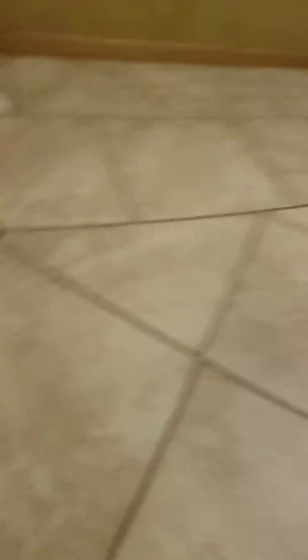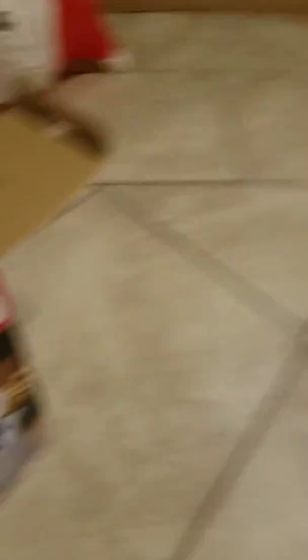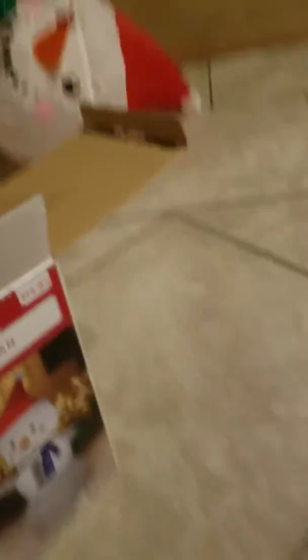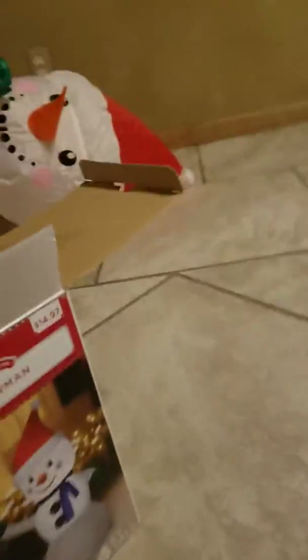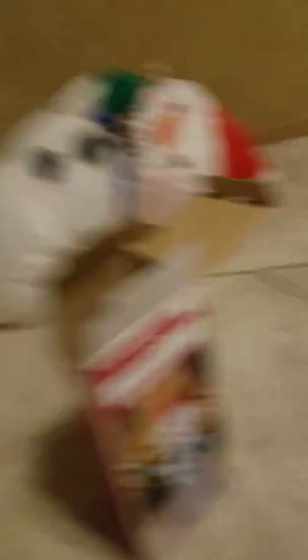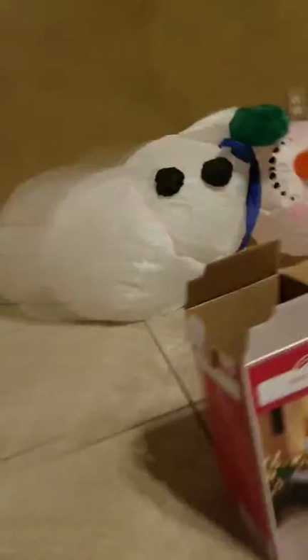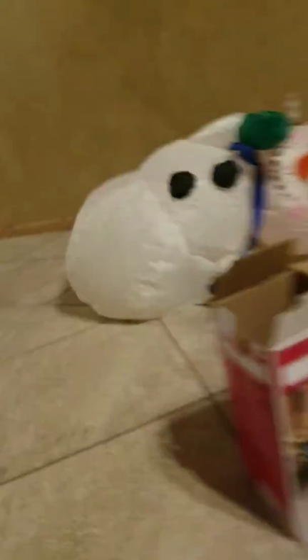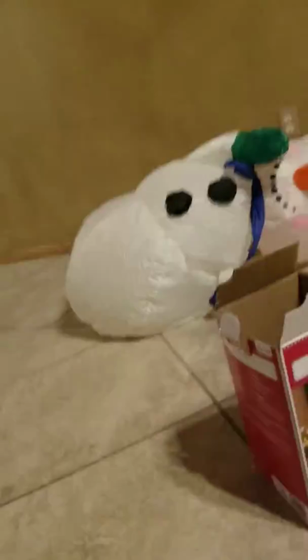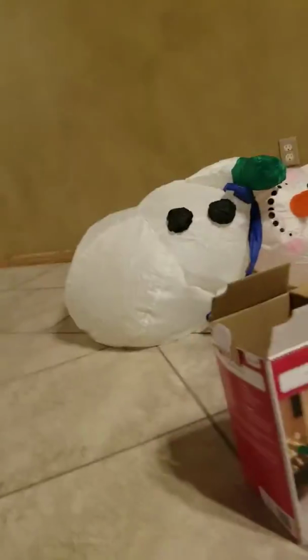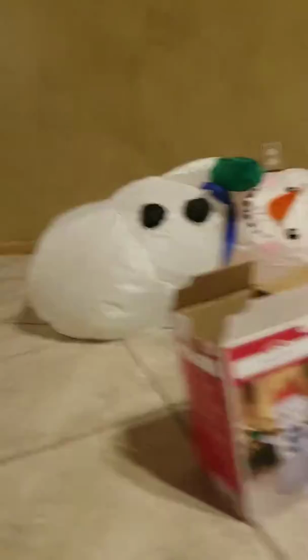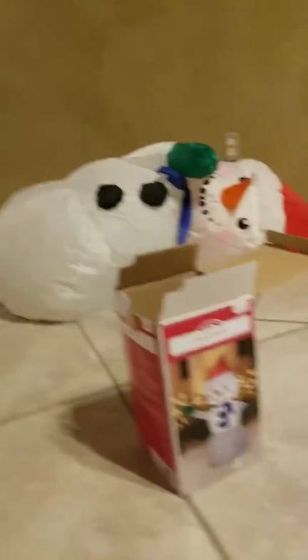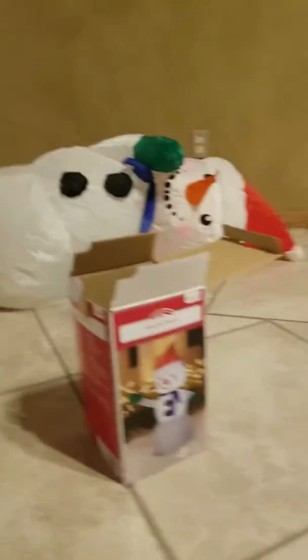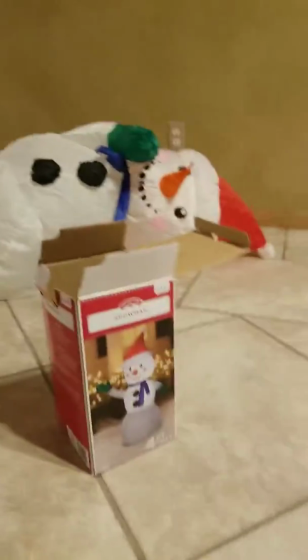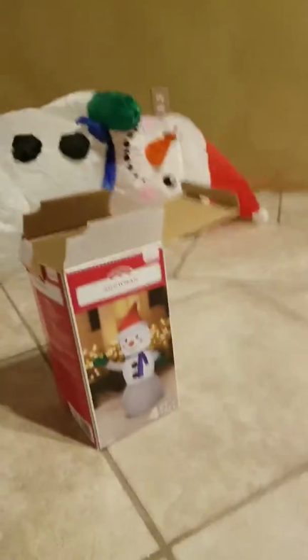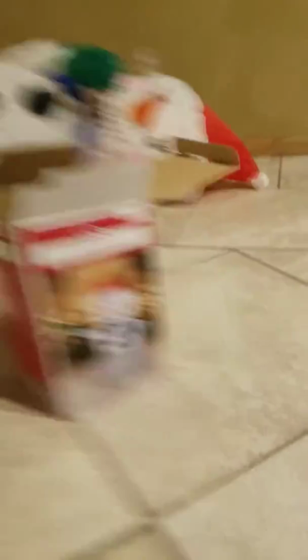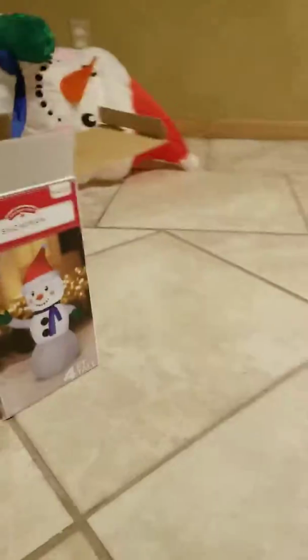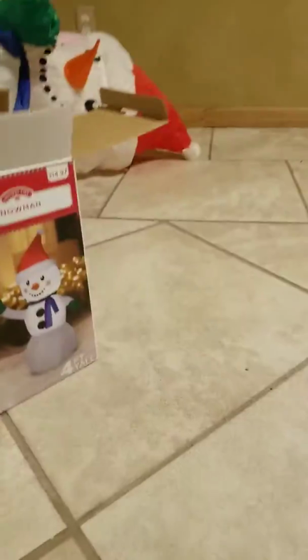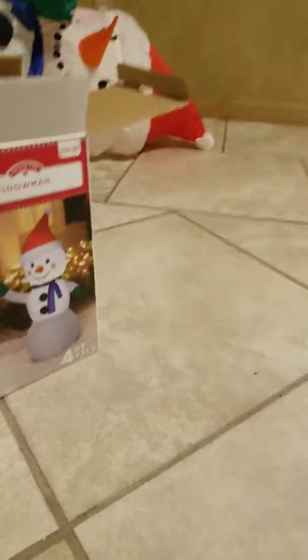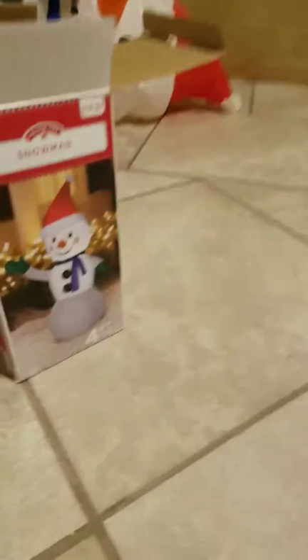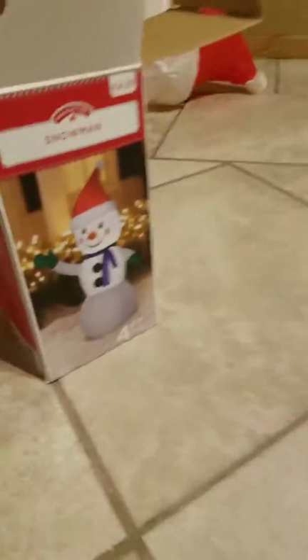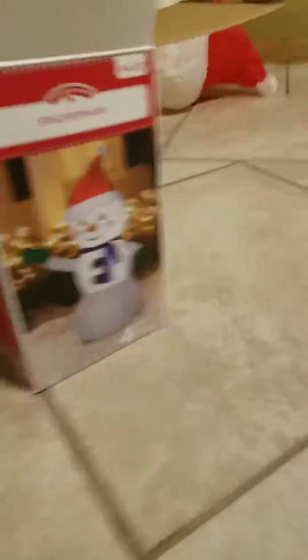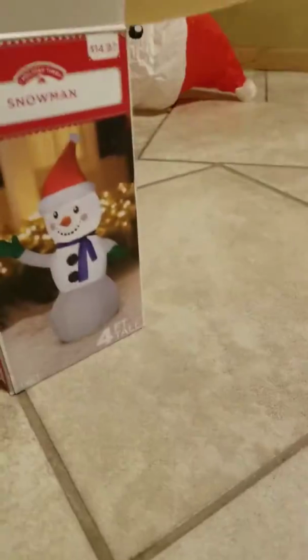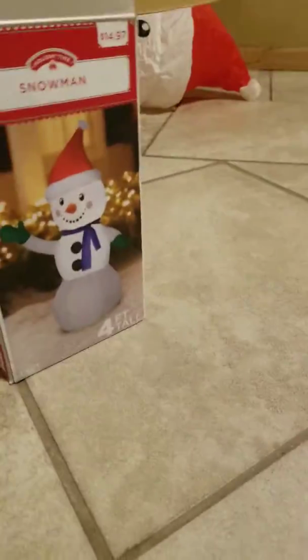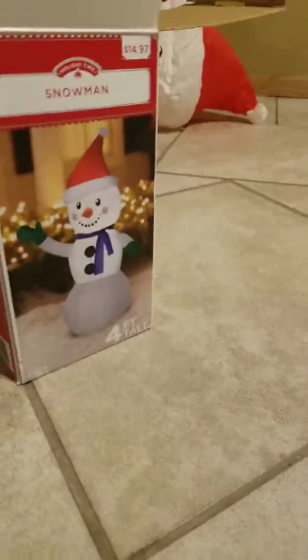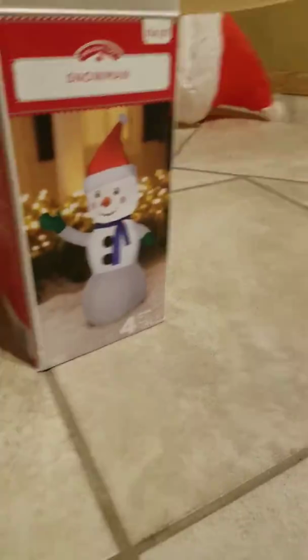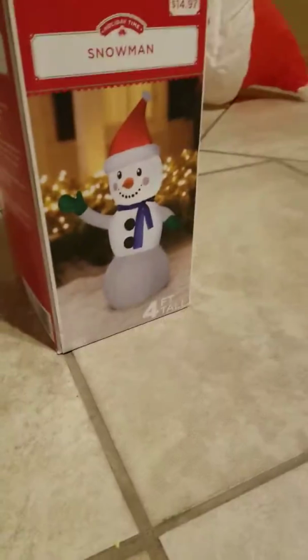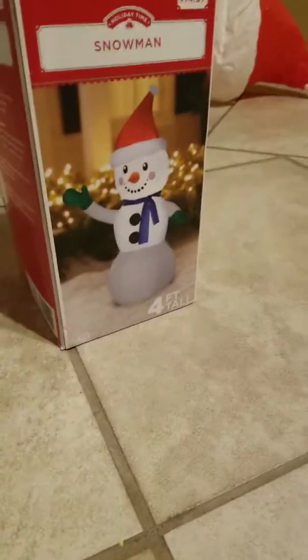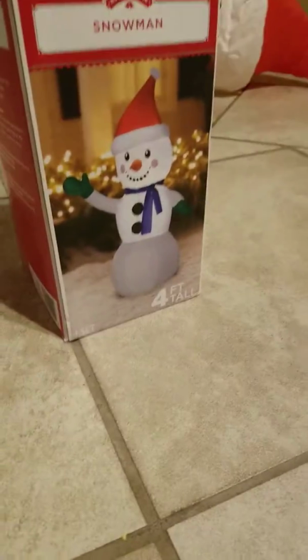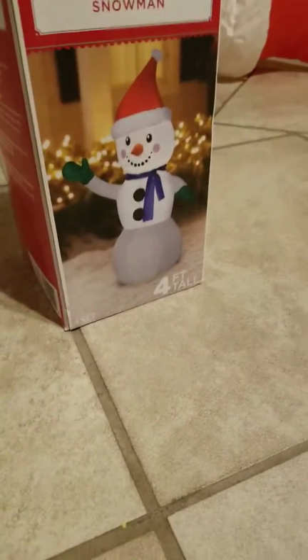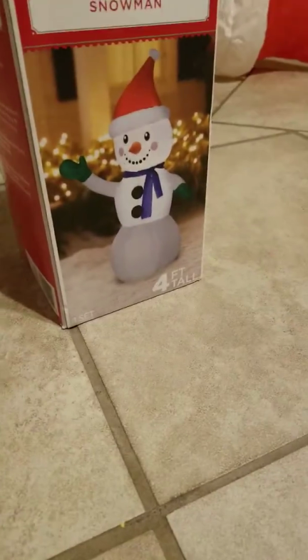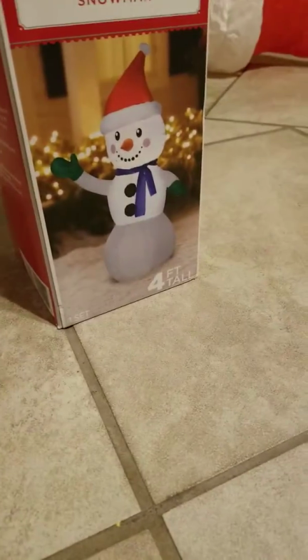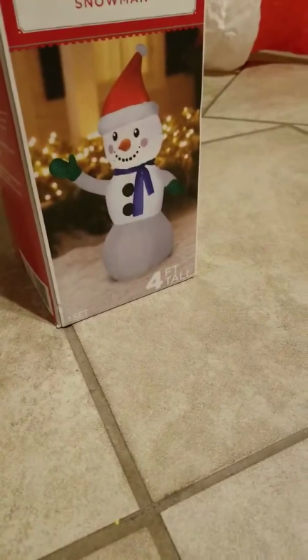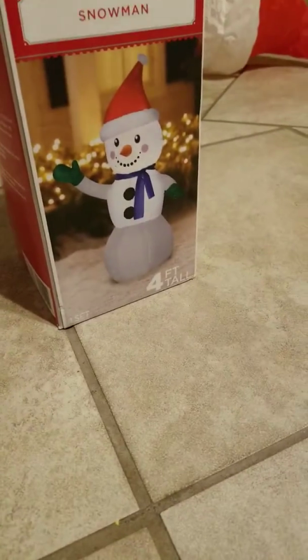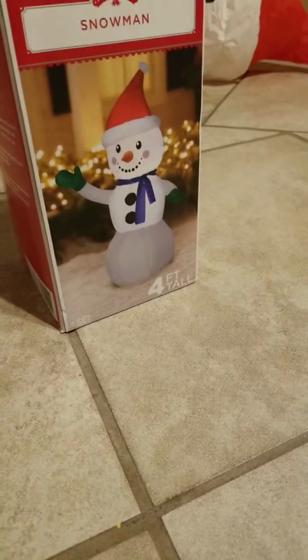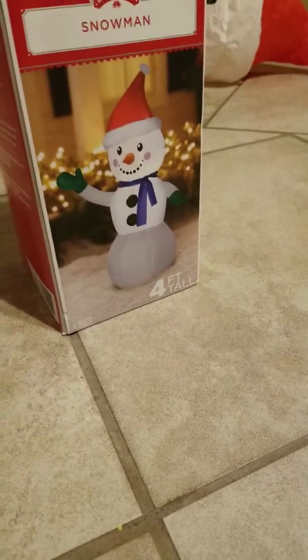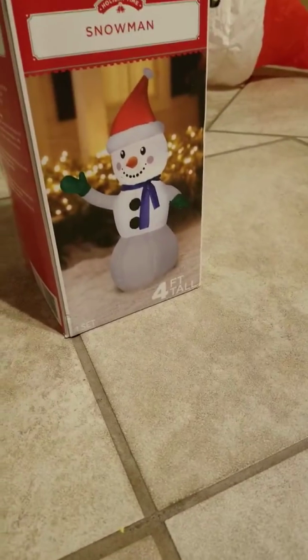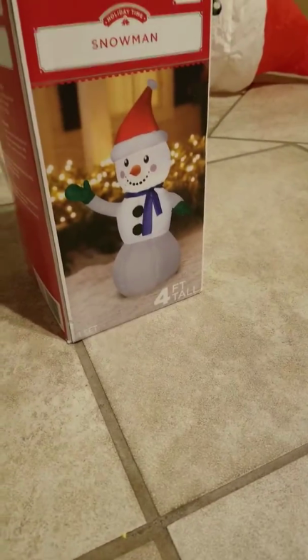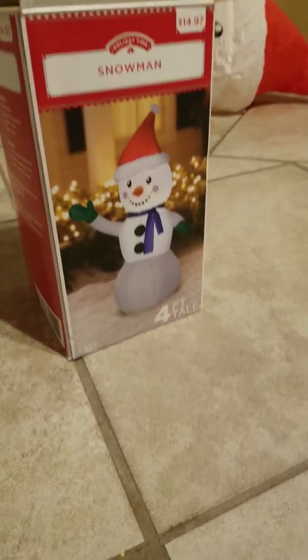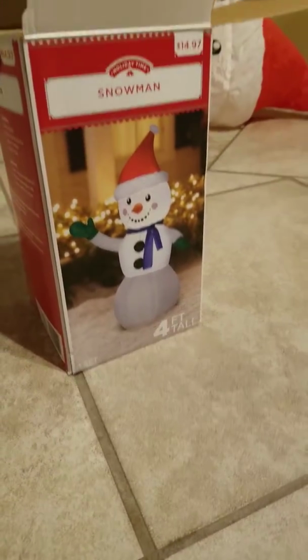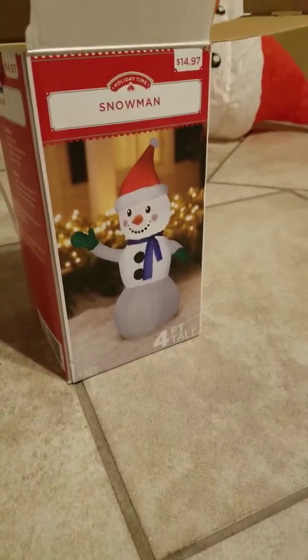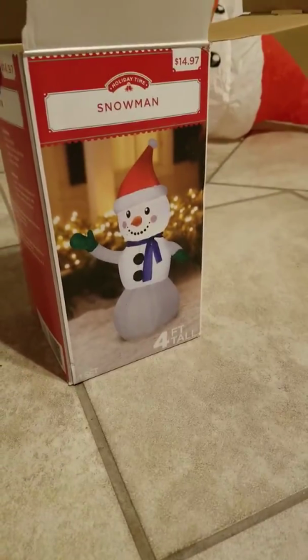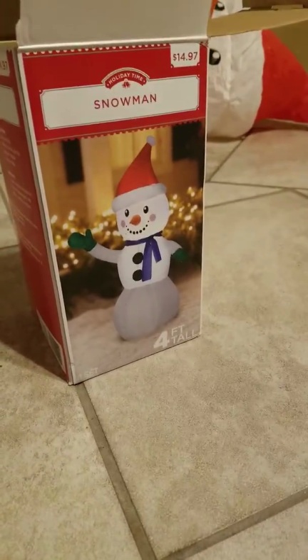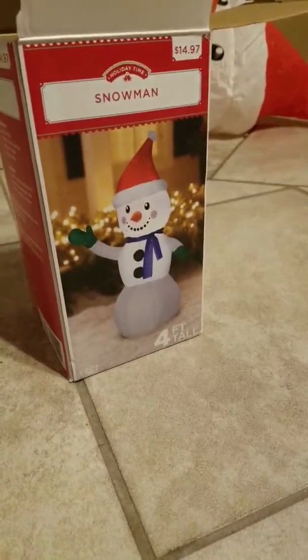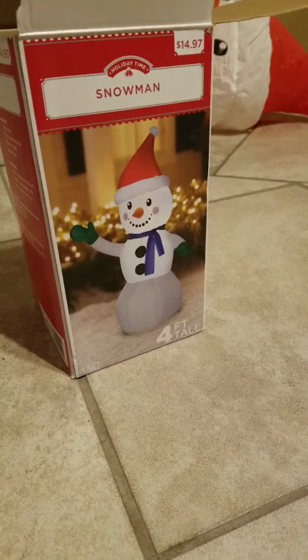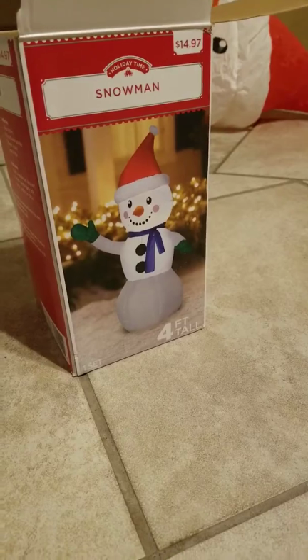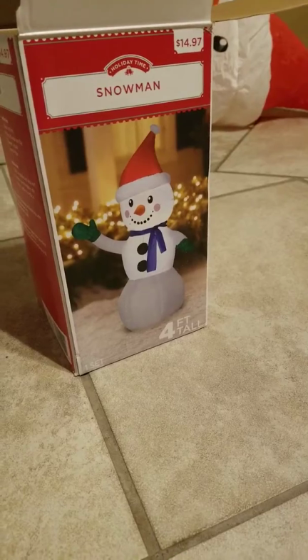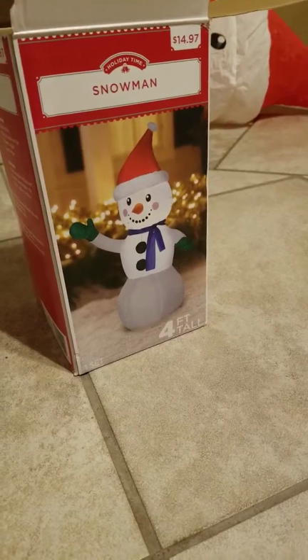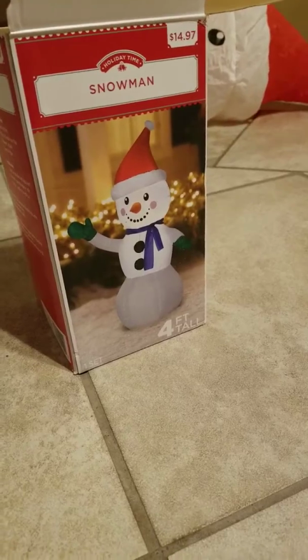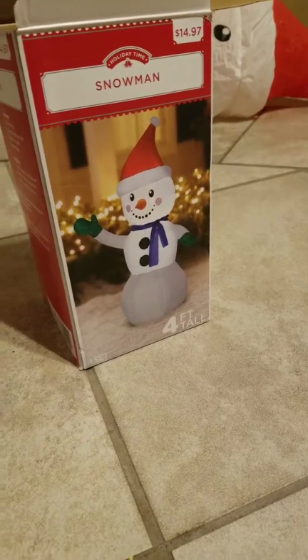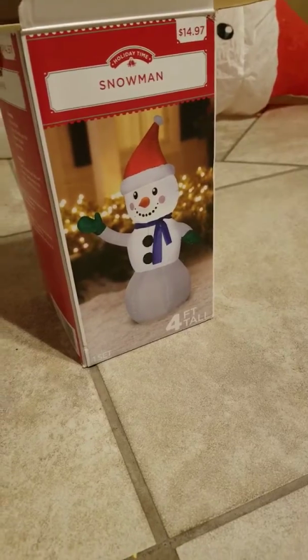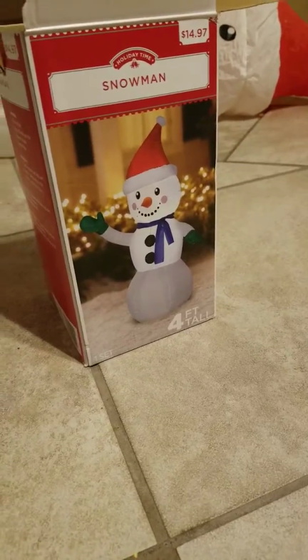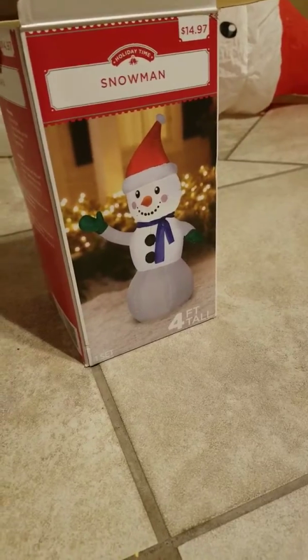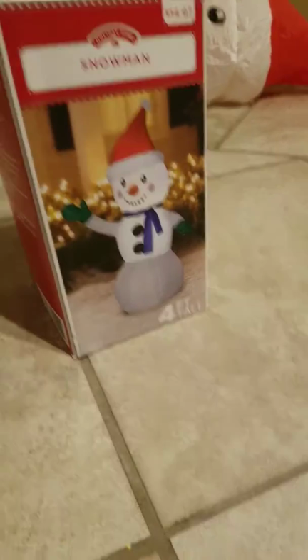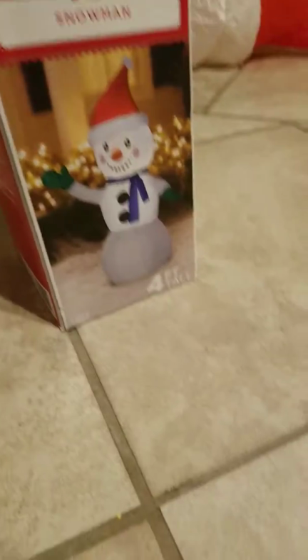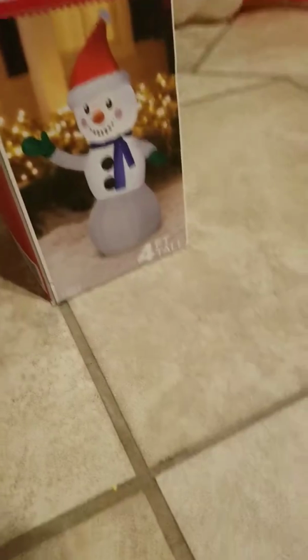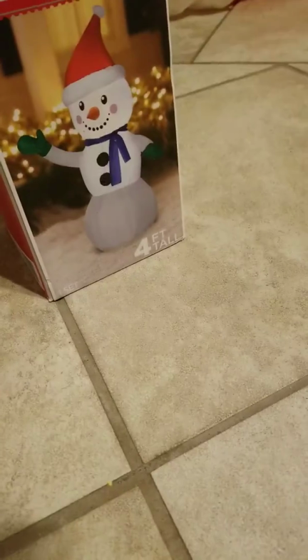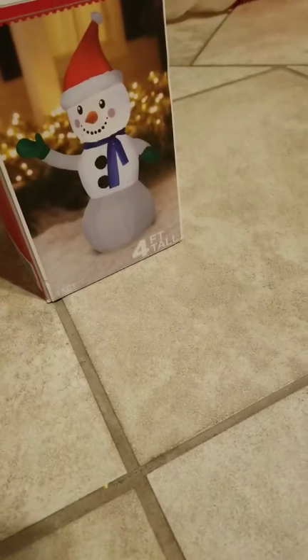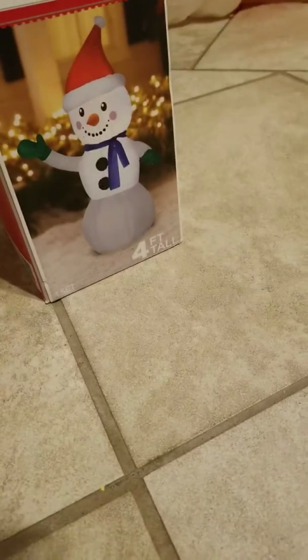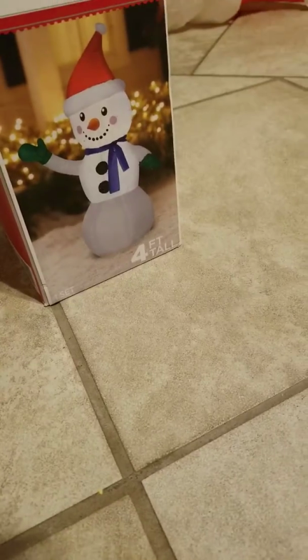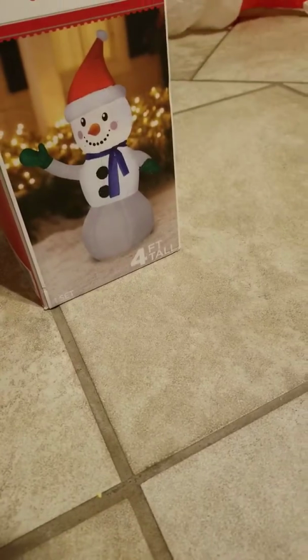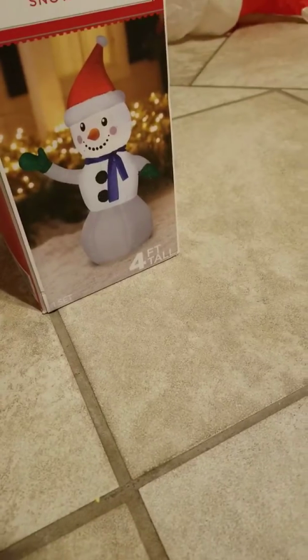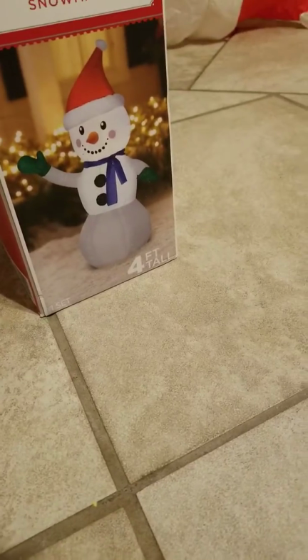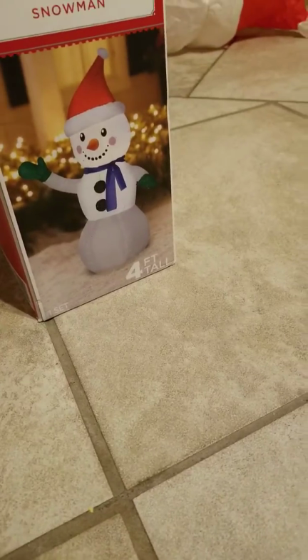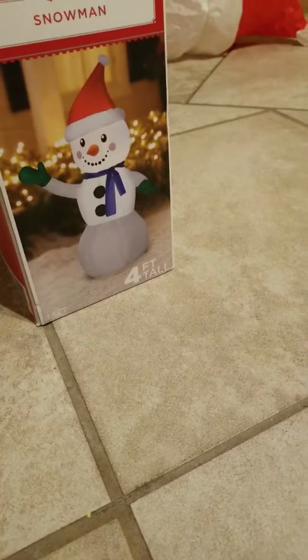Hey guys, welcome back to my channel, and today we're going to be doing a review of my 4-foot edible and inflatable snowman.